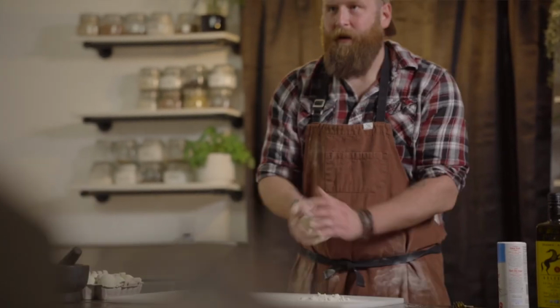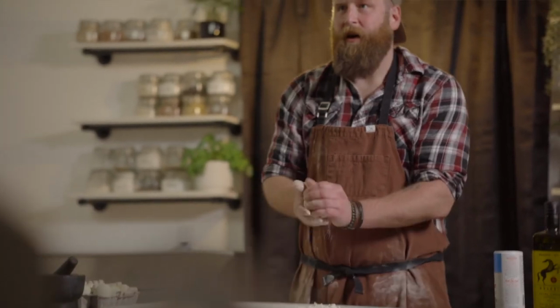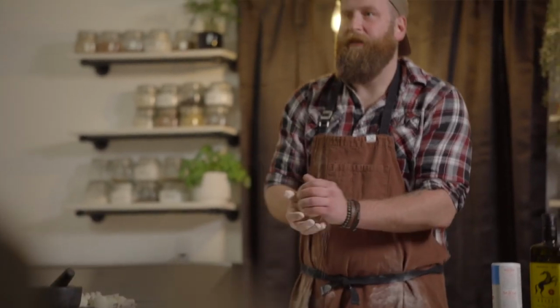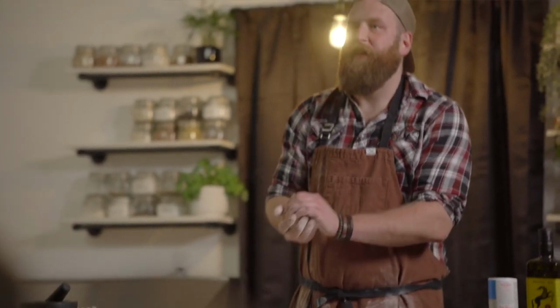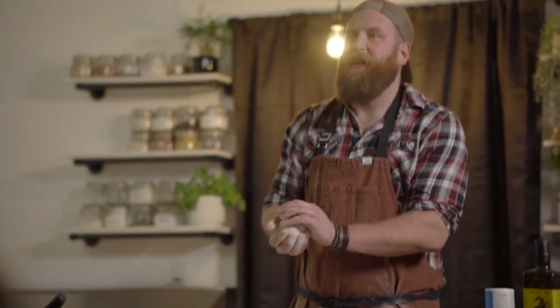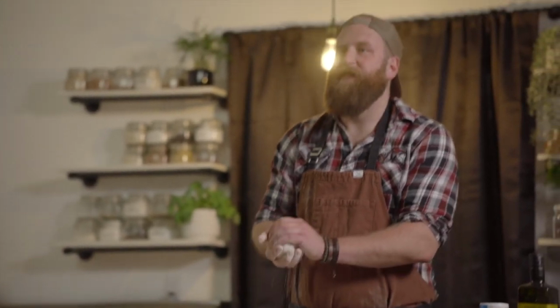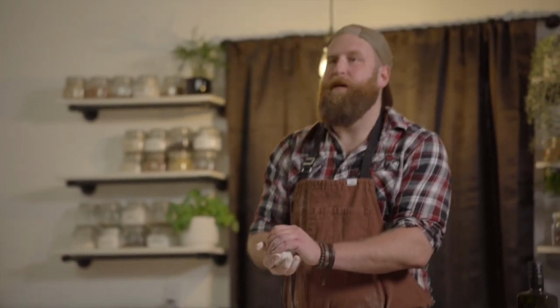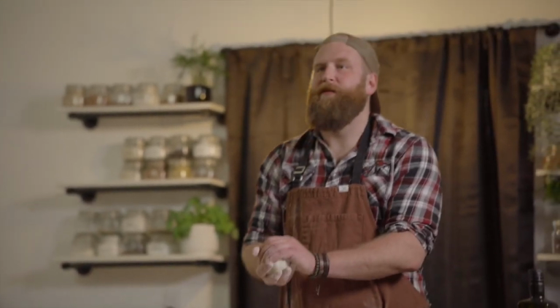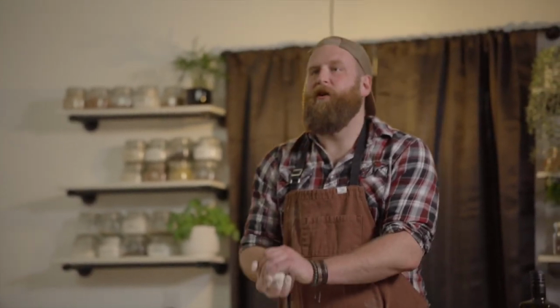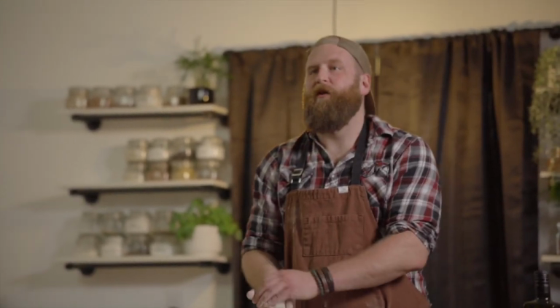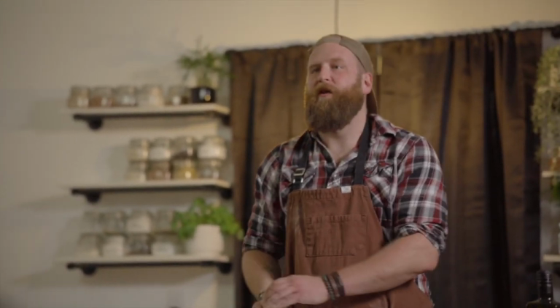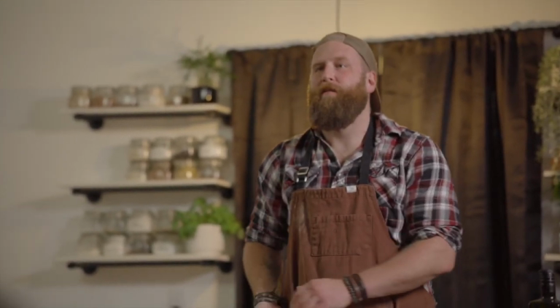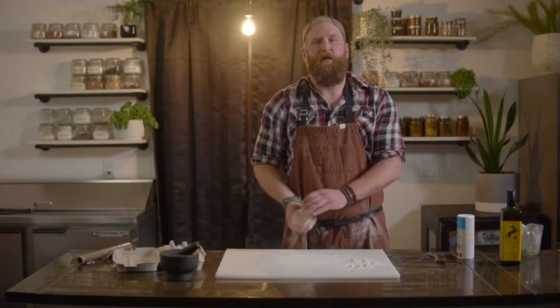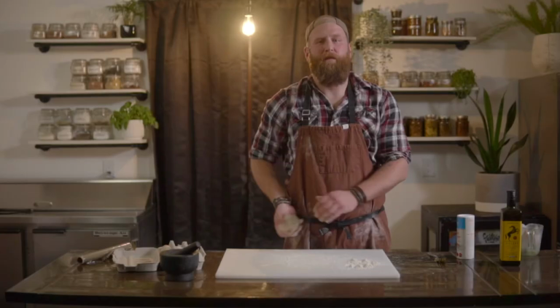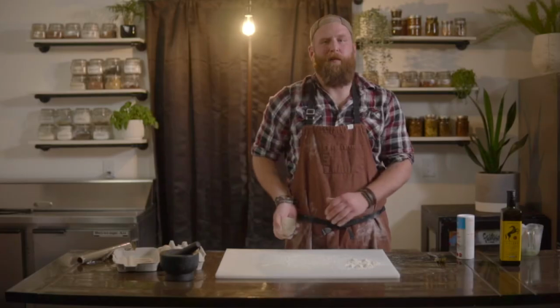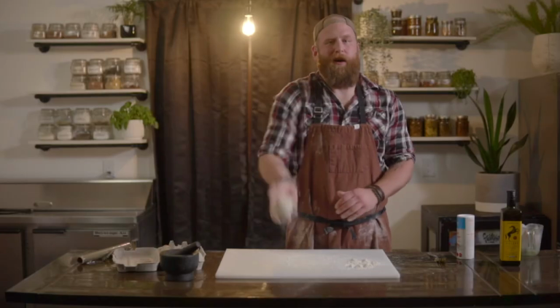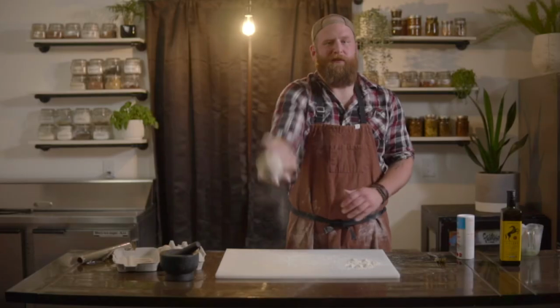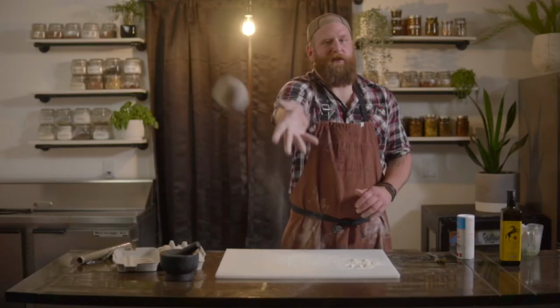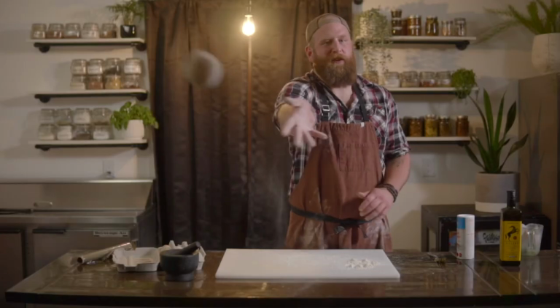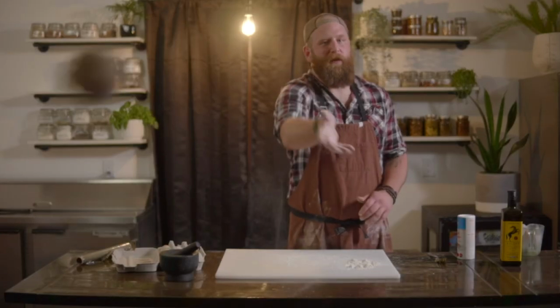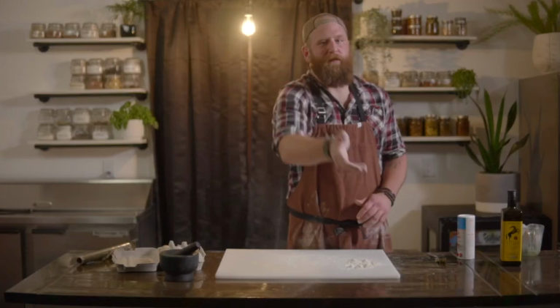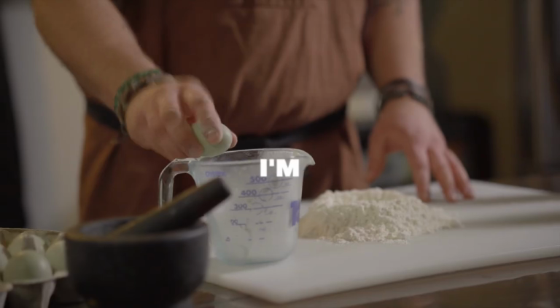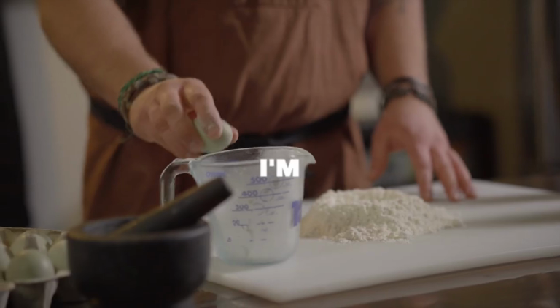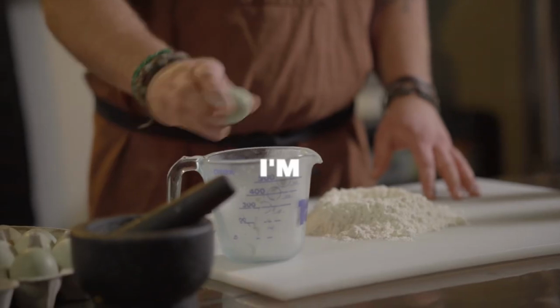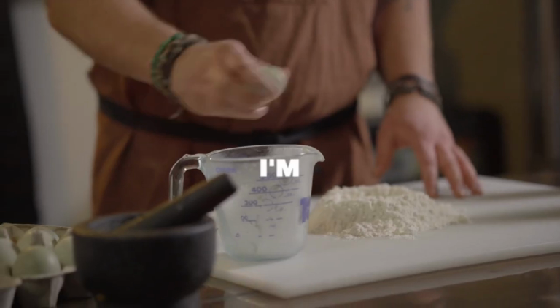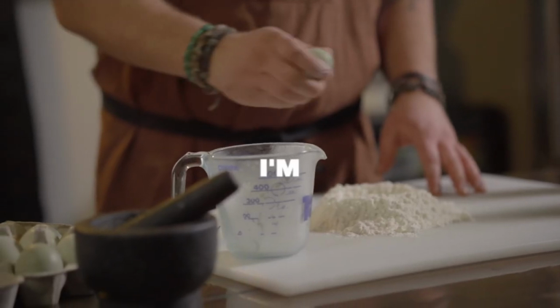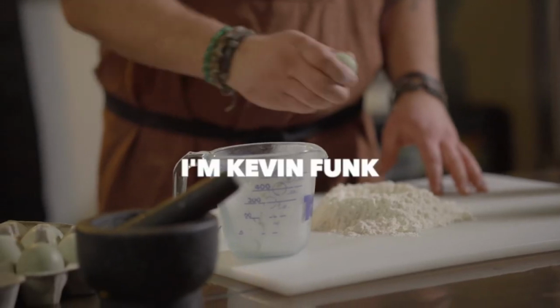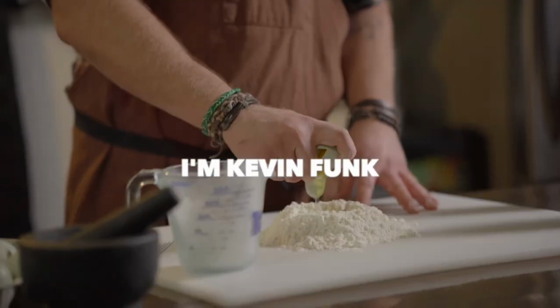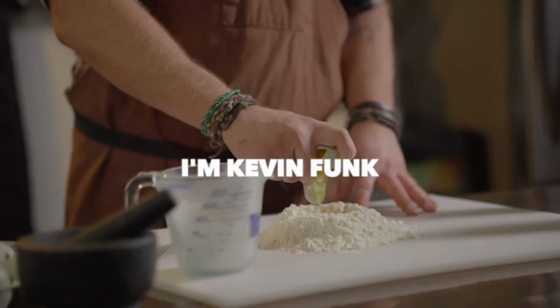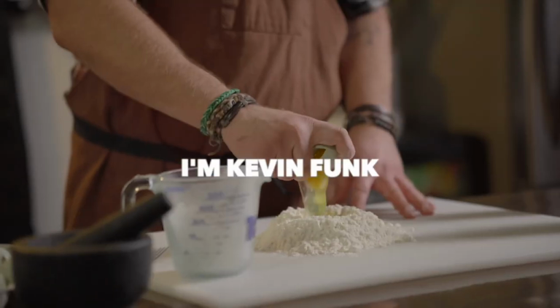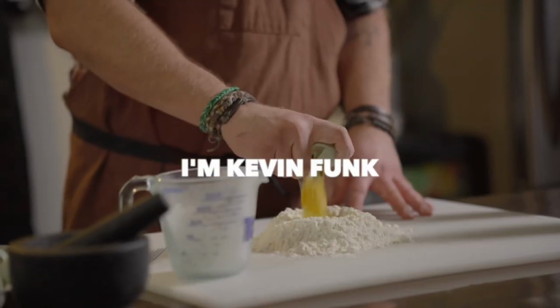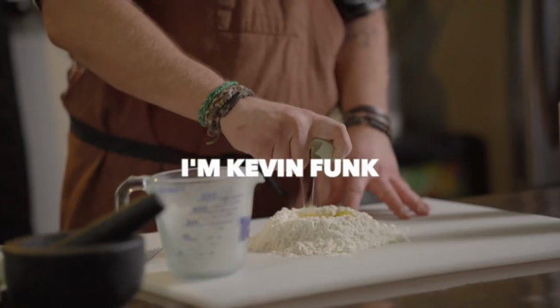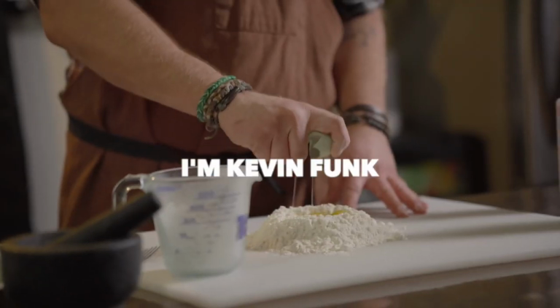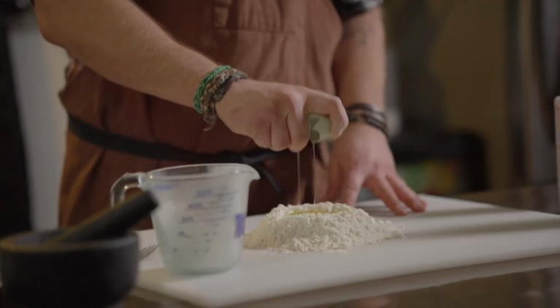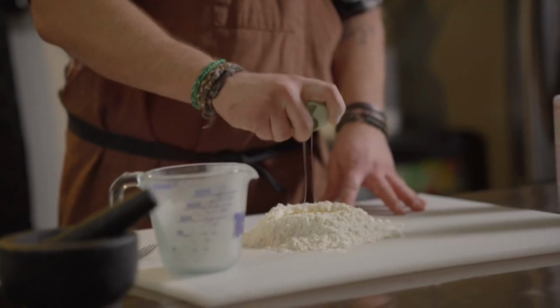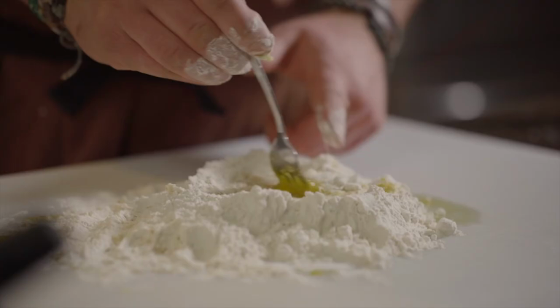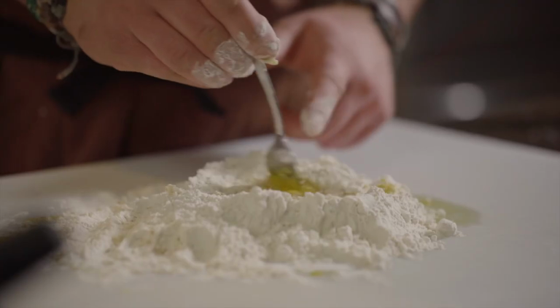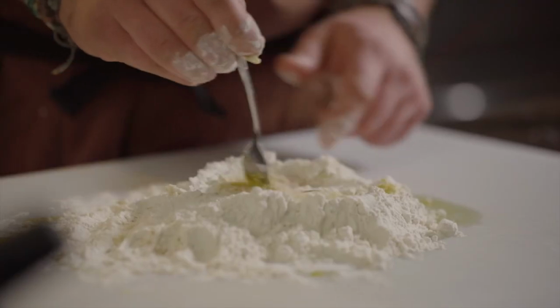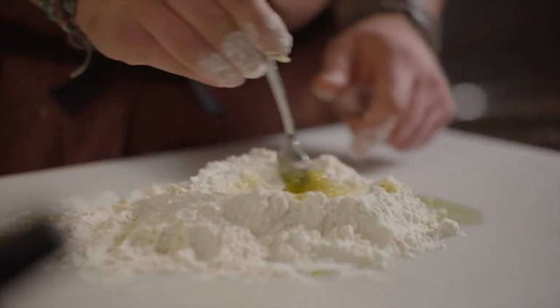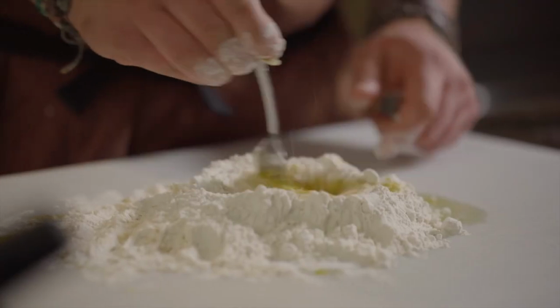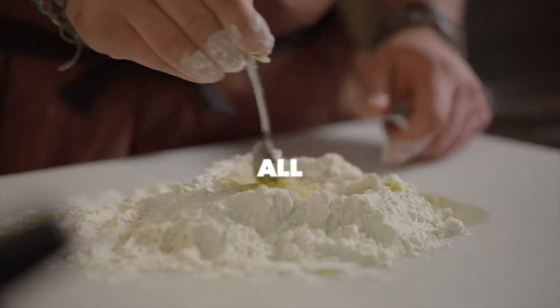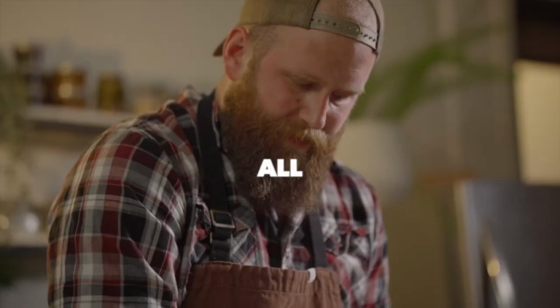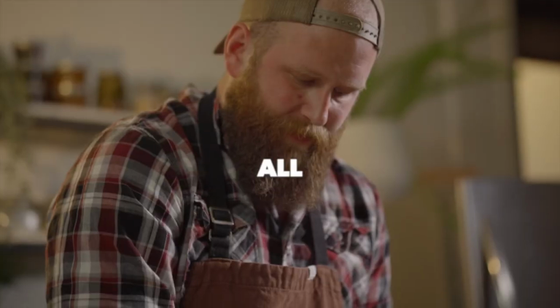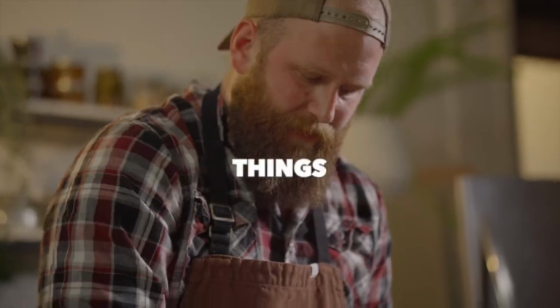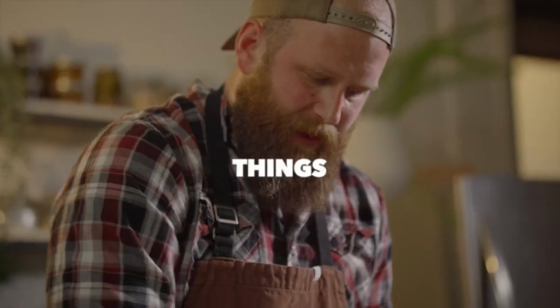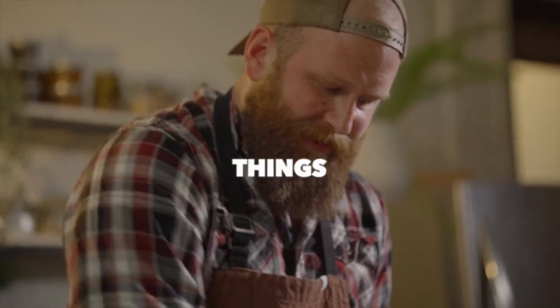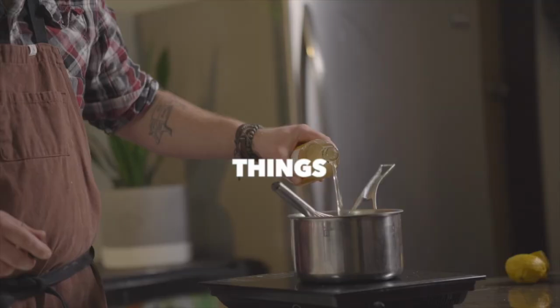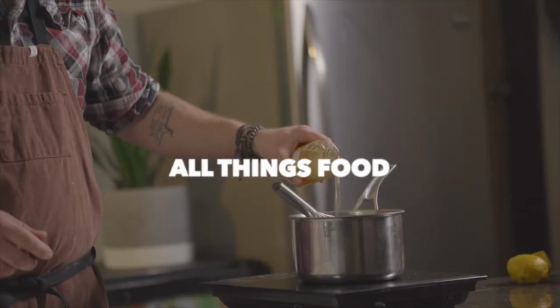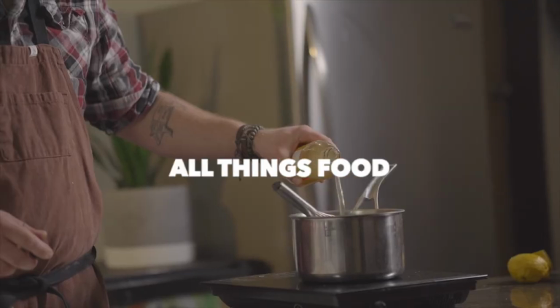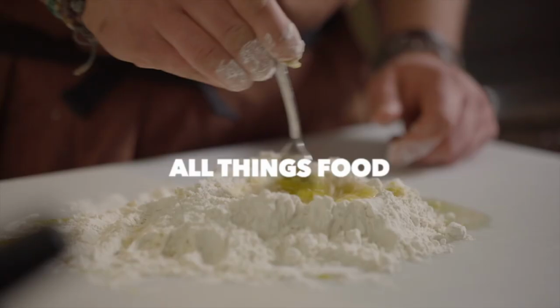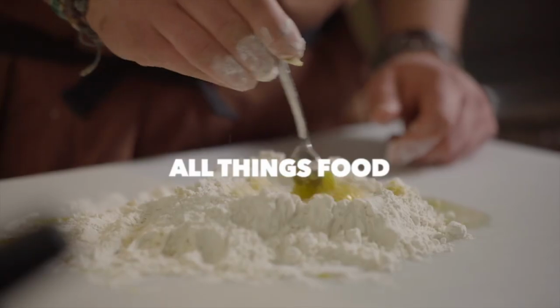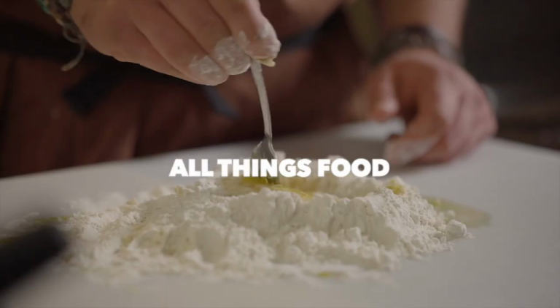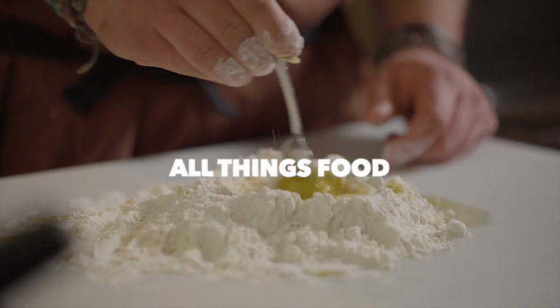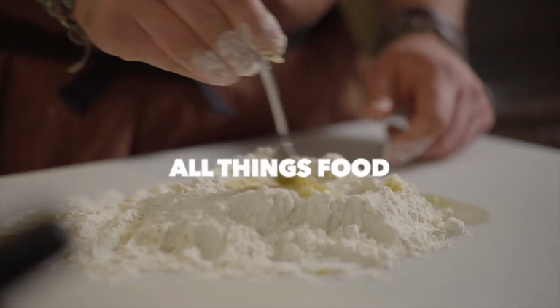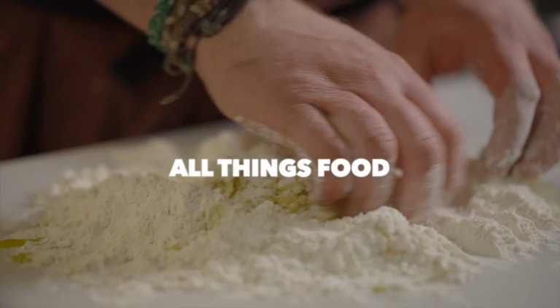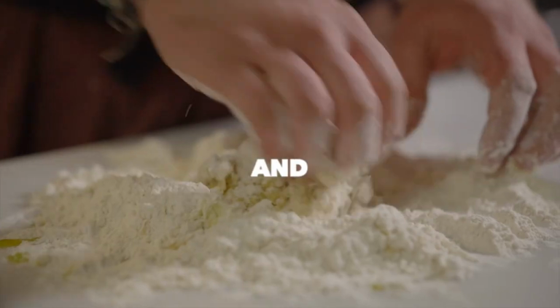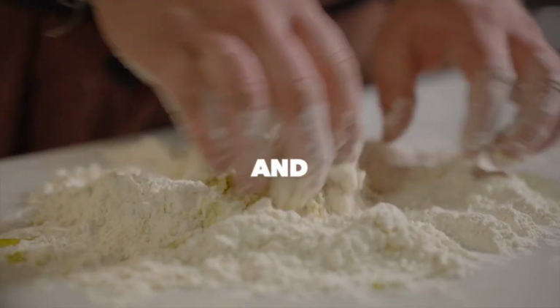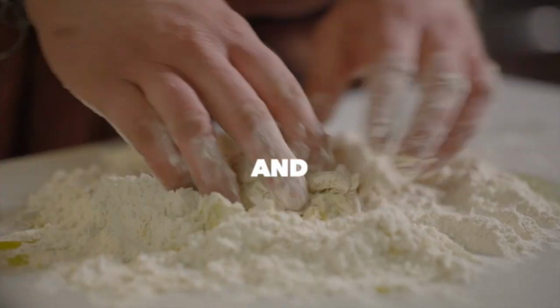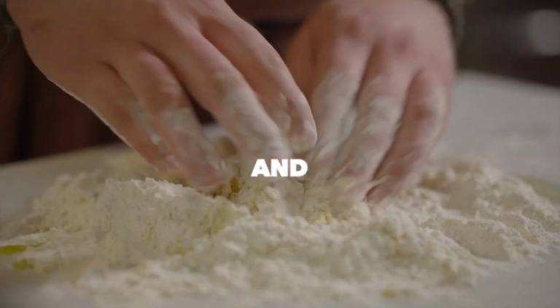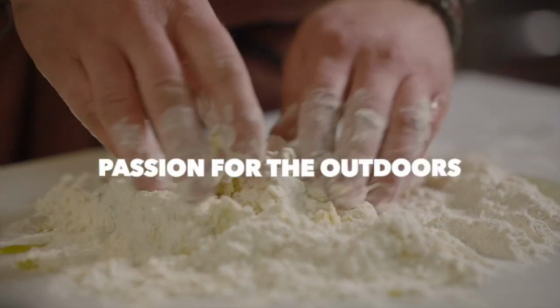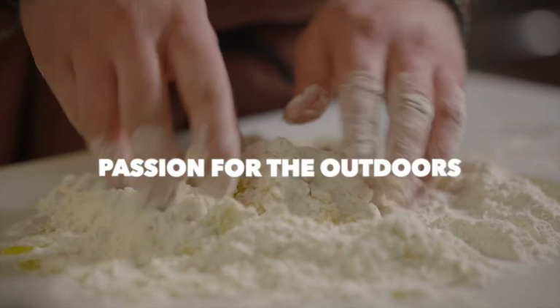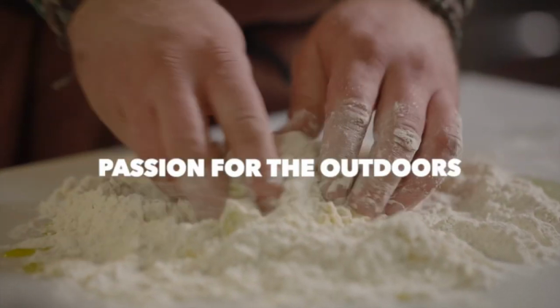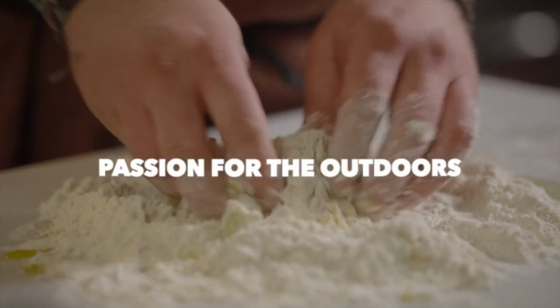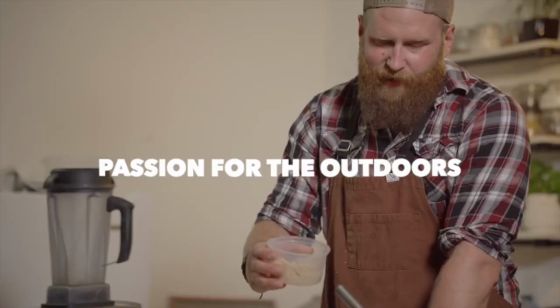On today's episode: pasta dough. I'm Kevin Funk. Join me as I share my love of all things food and the passion for the outdoors.